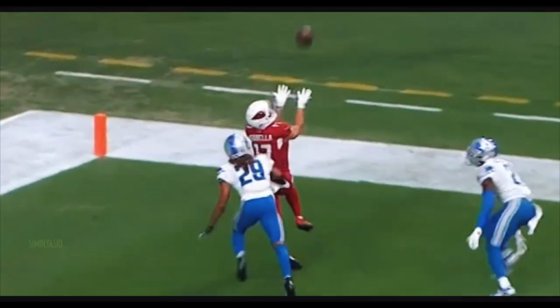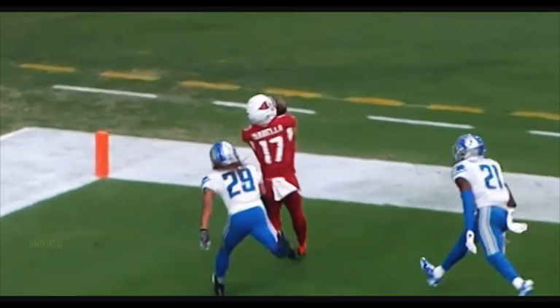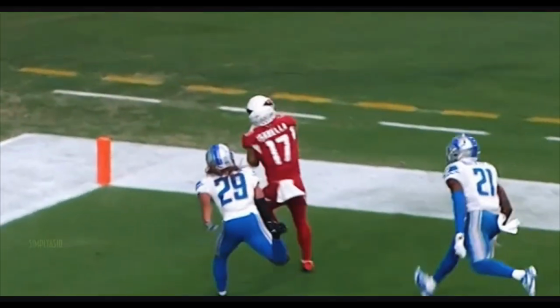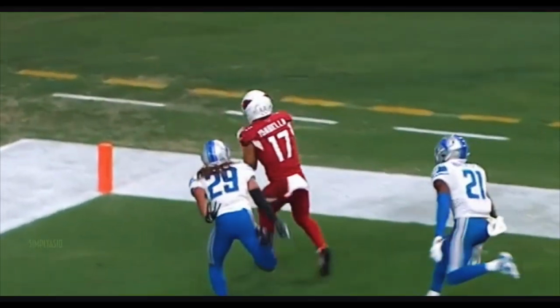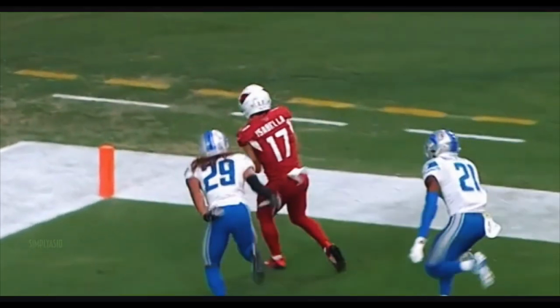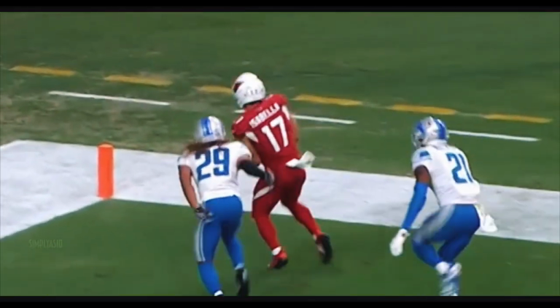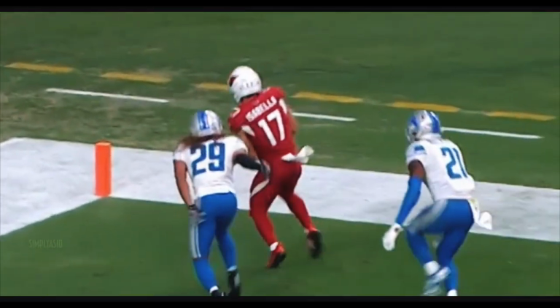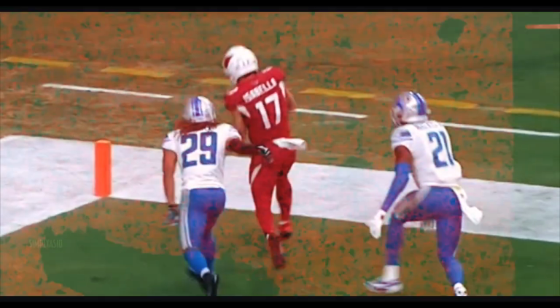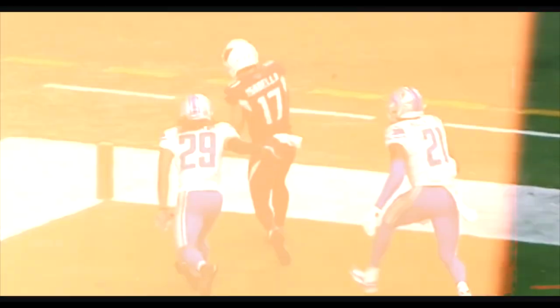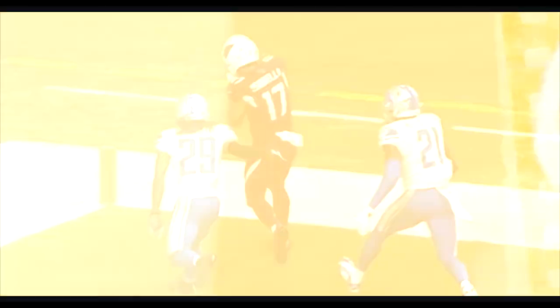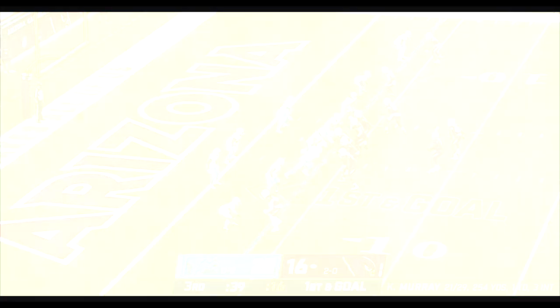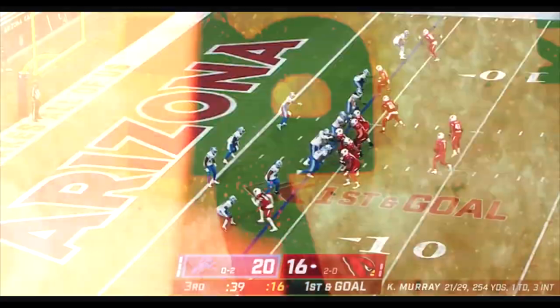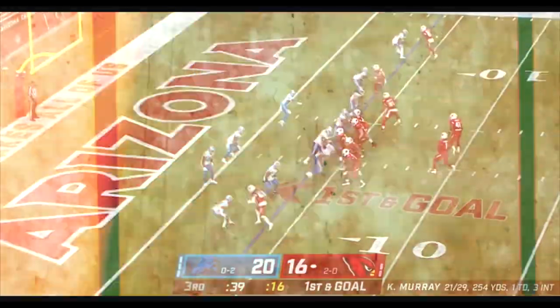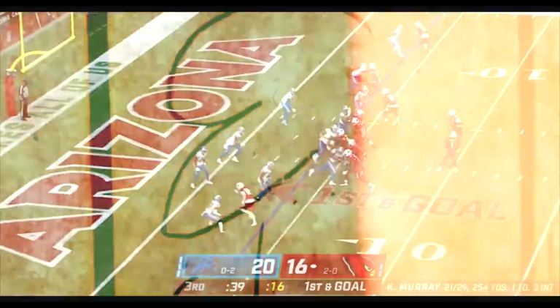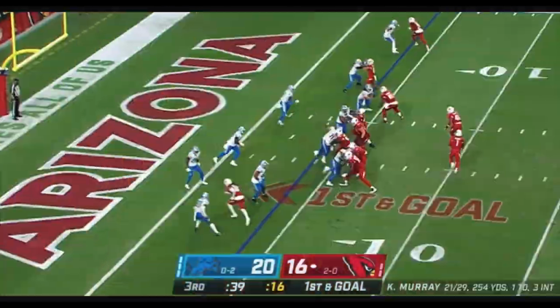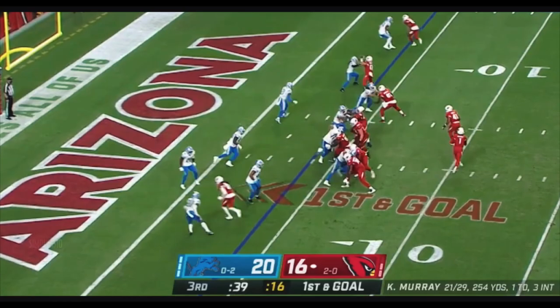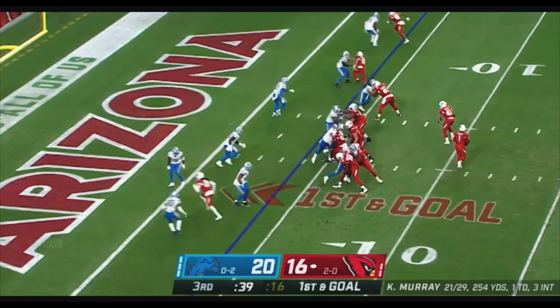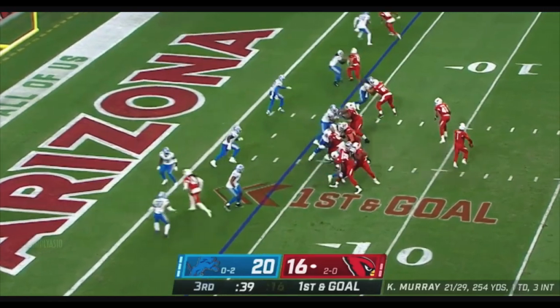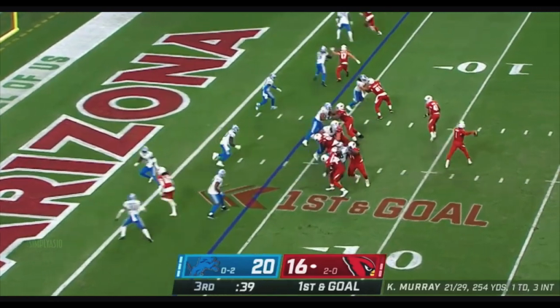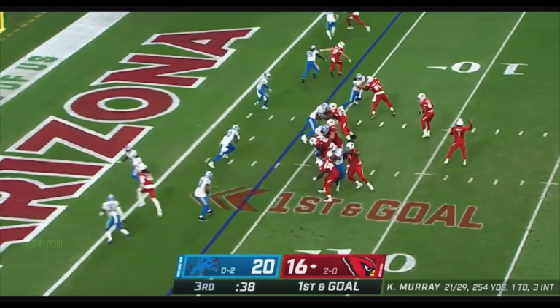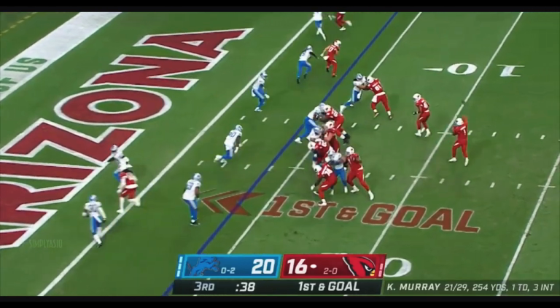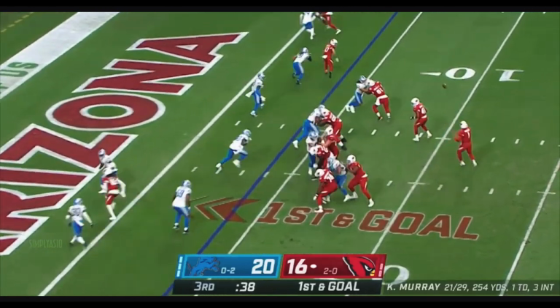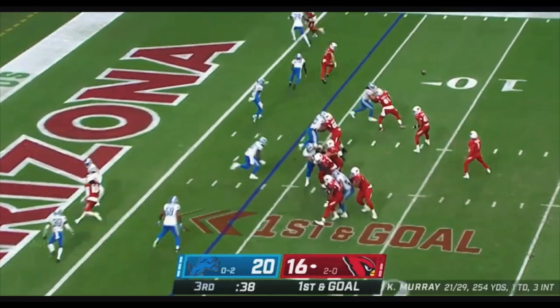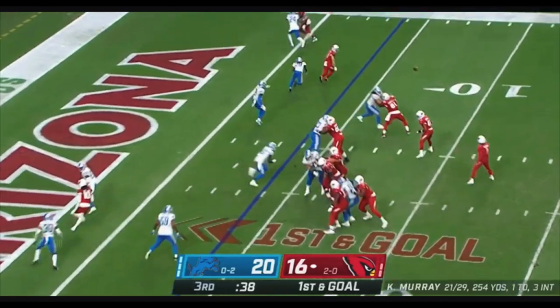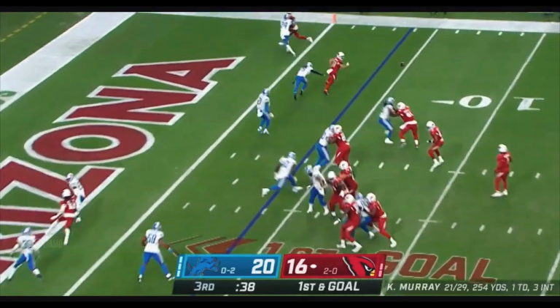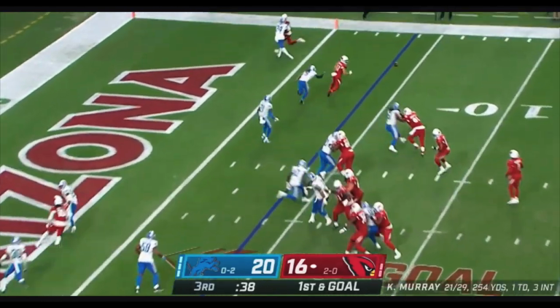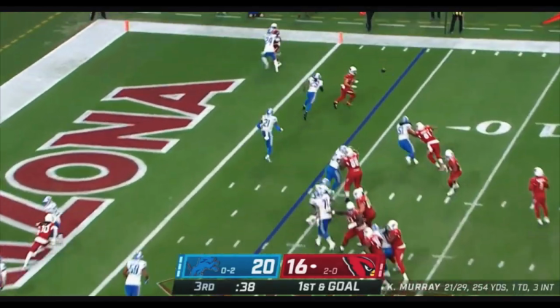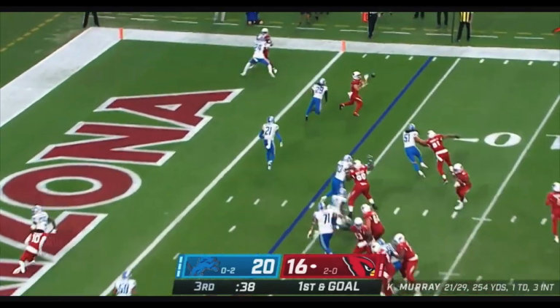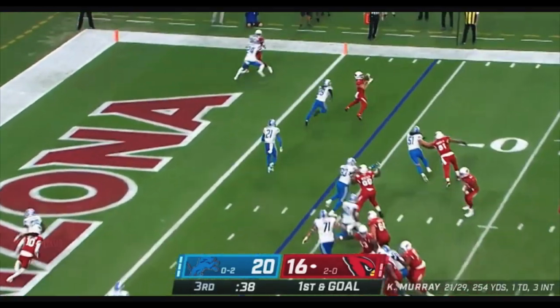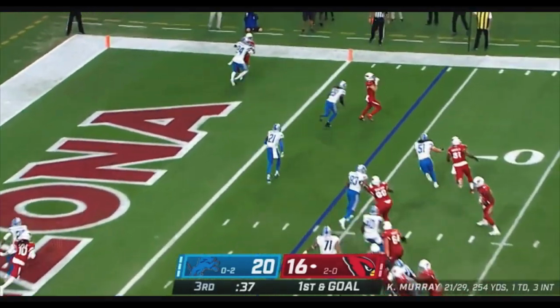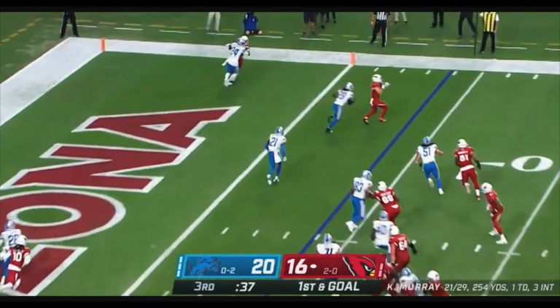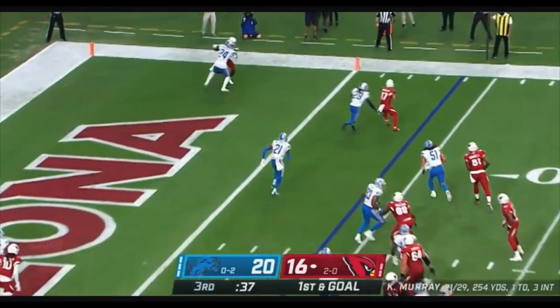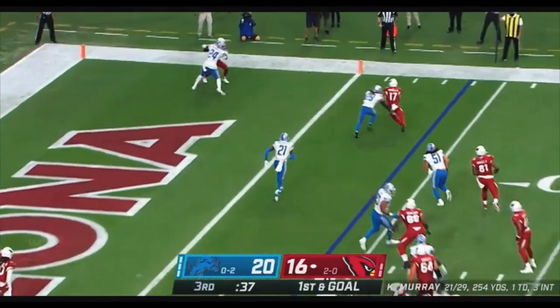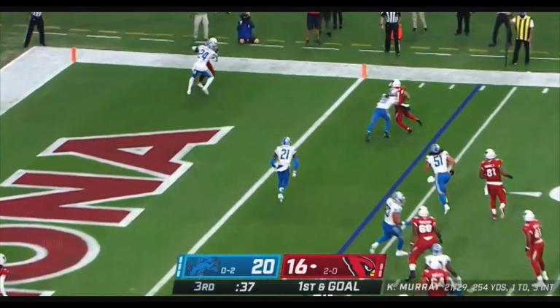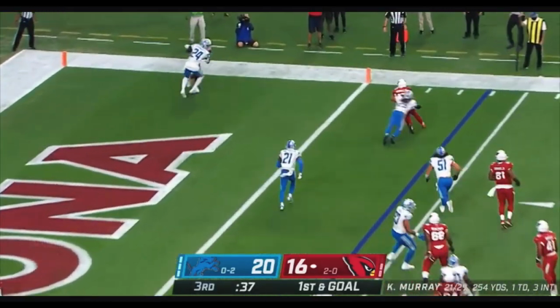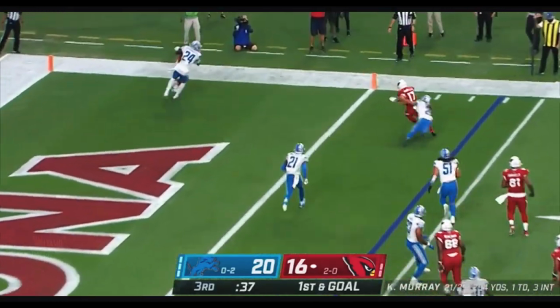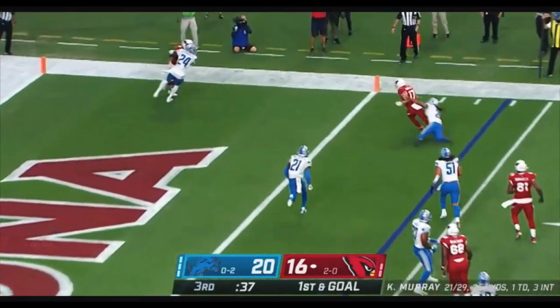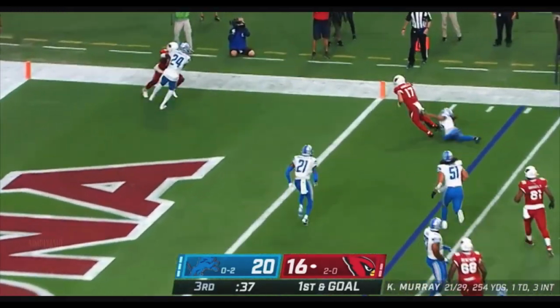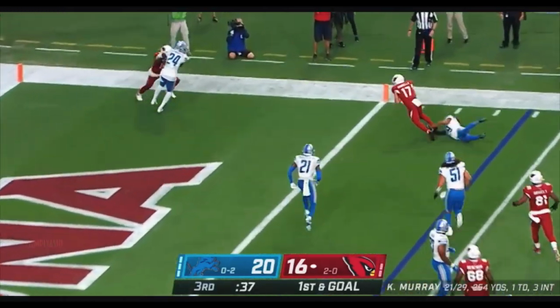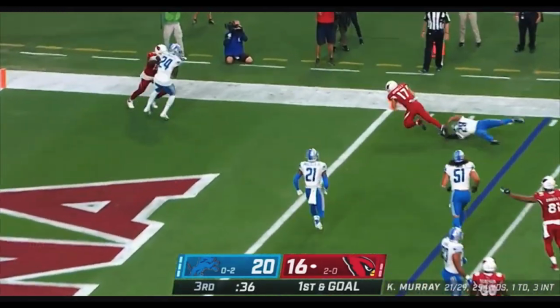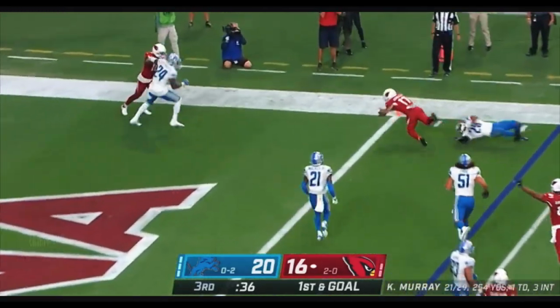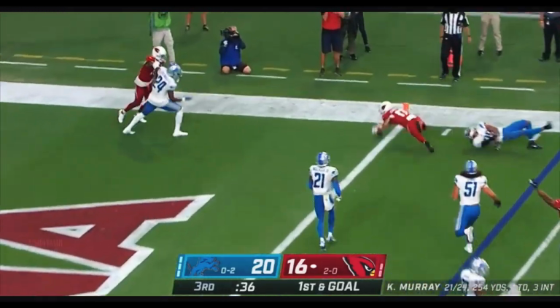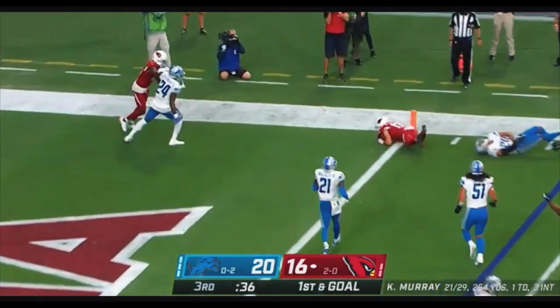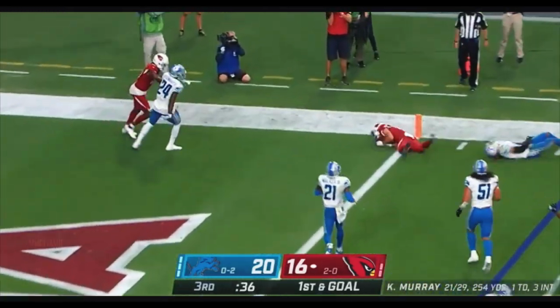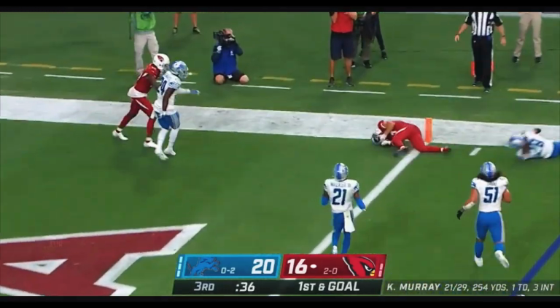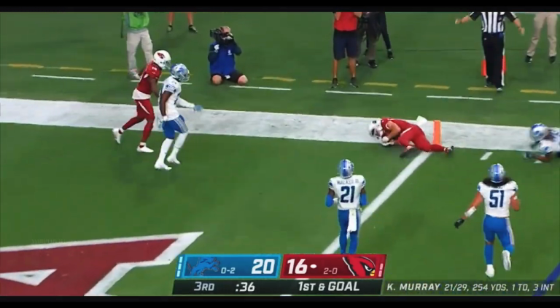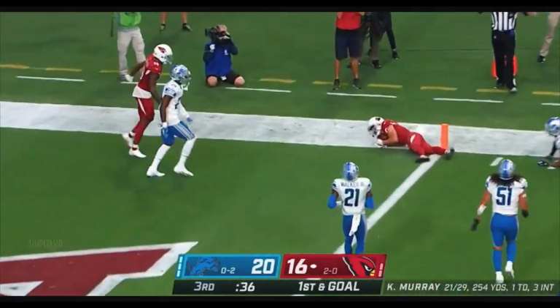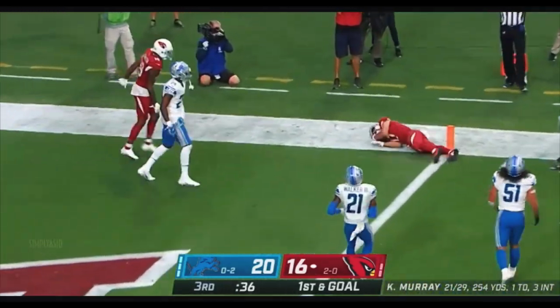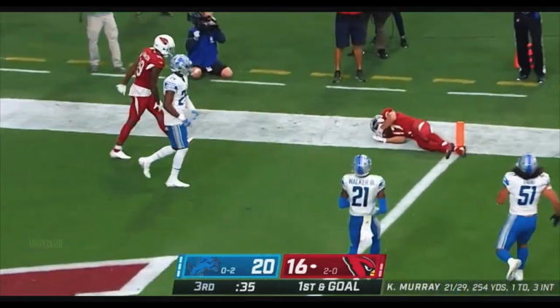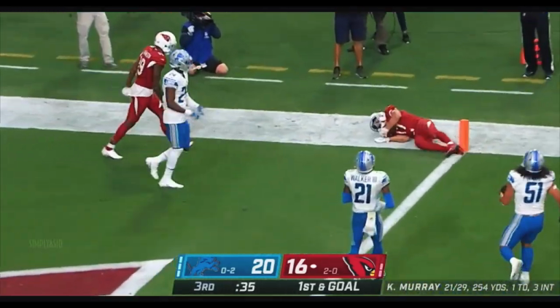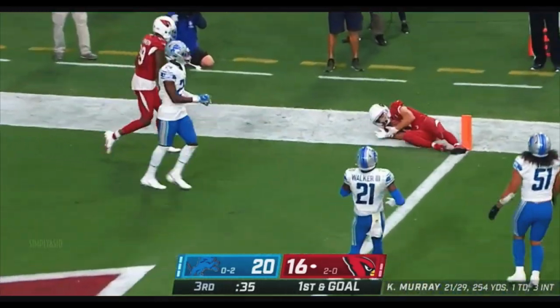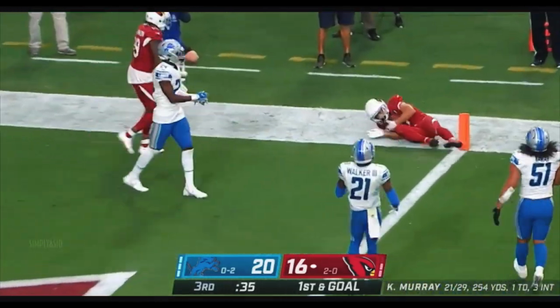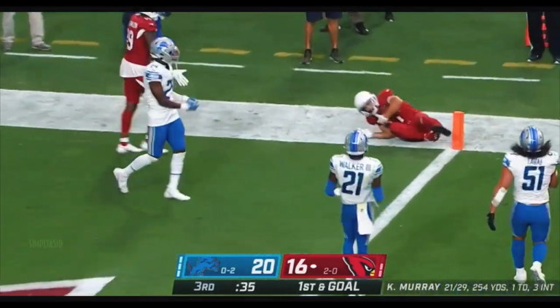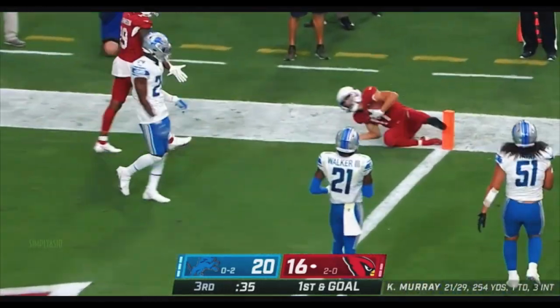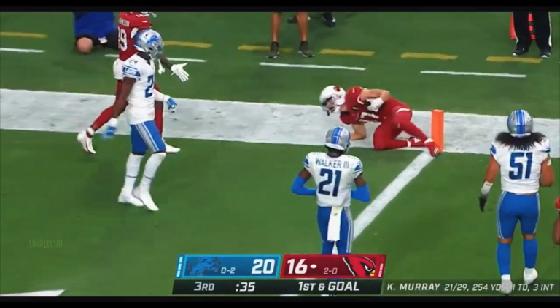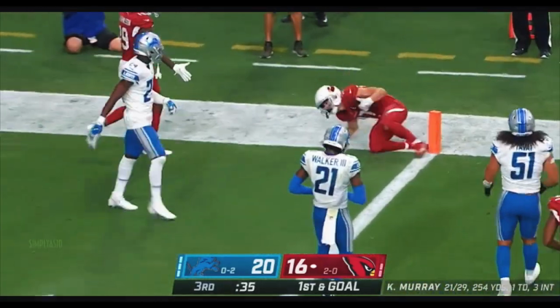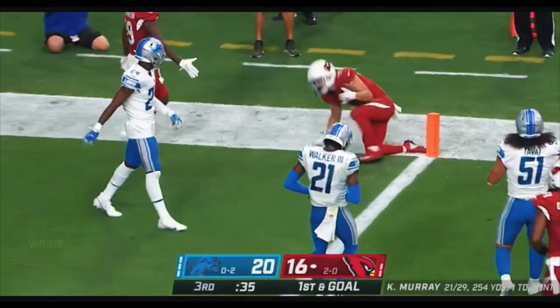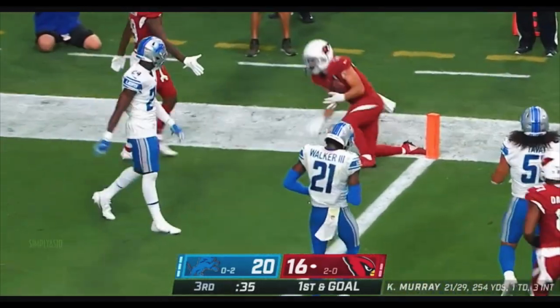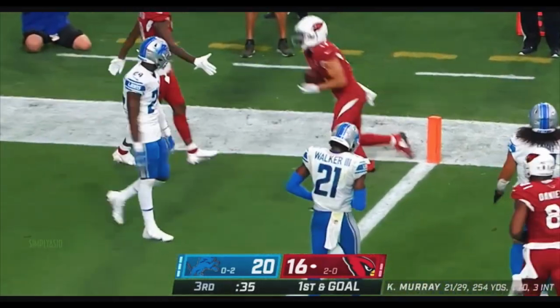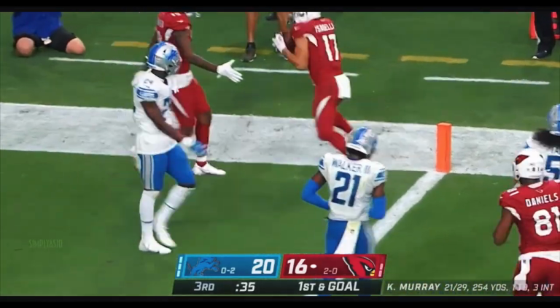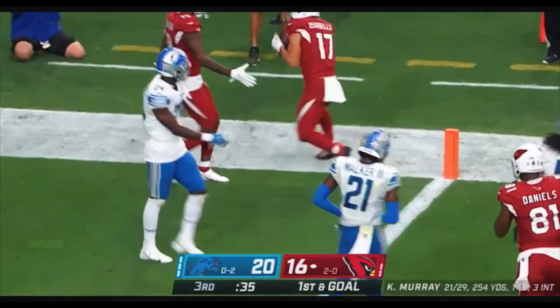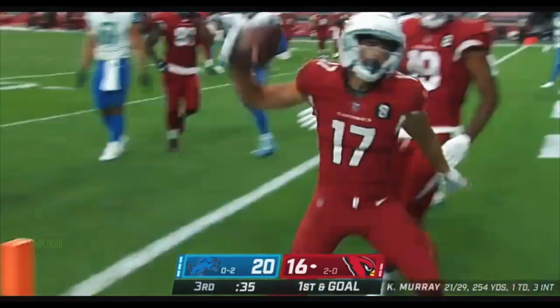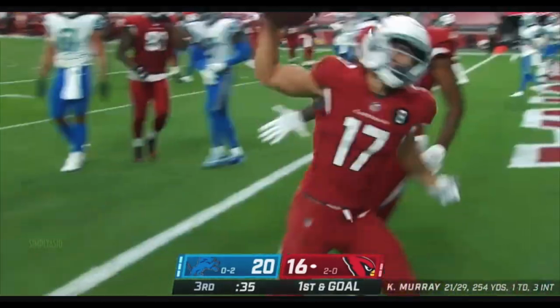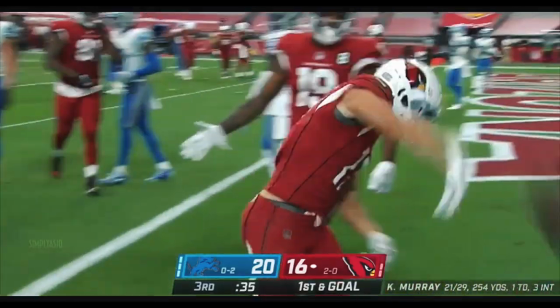...caught for the touchdown. Andy Isabella scored. There's the pass, caught by Isabella — gets in for the touchdown.